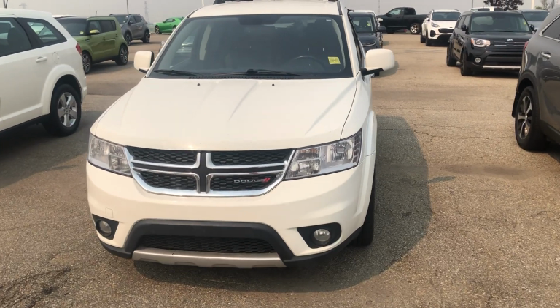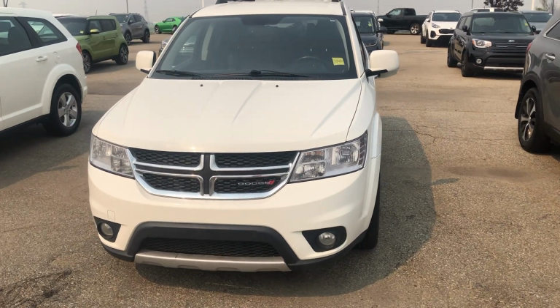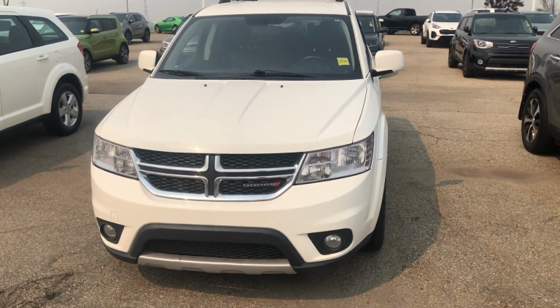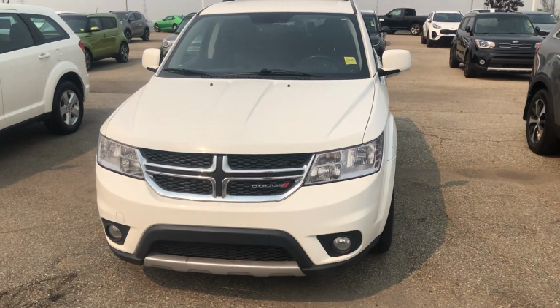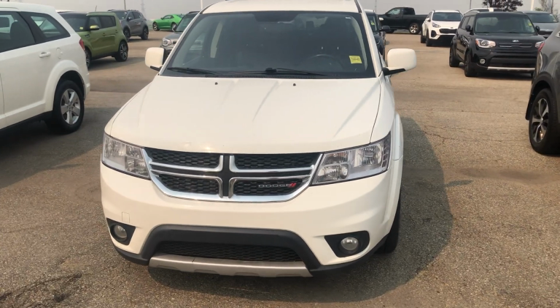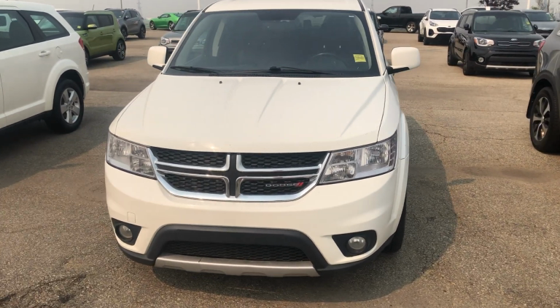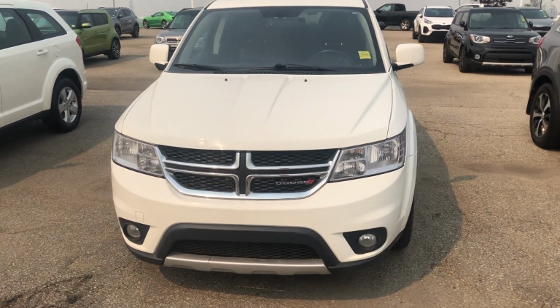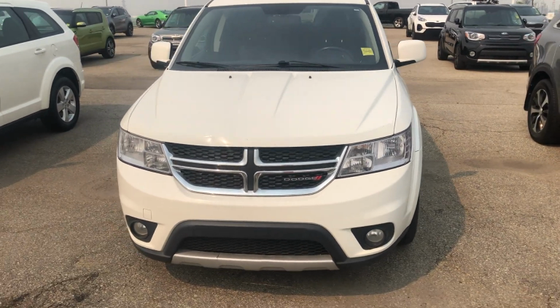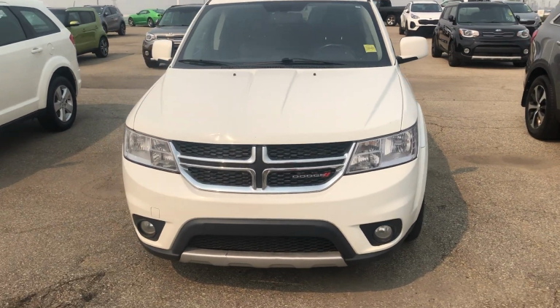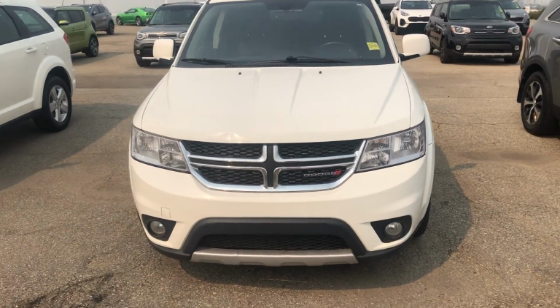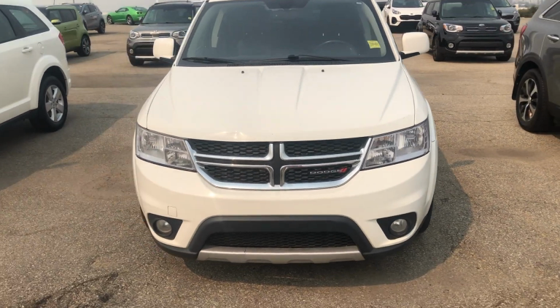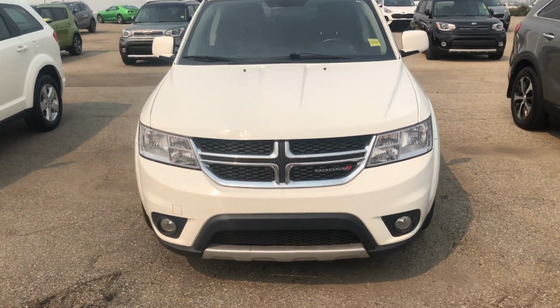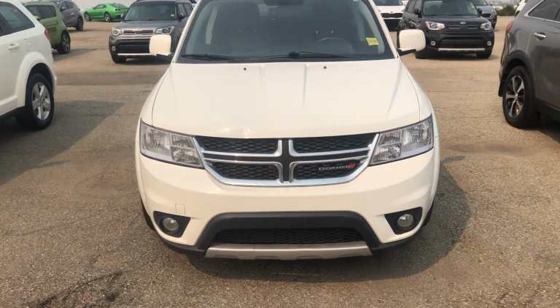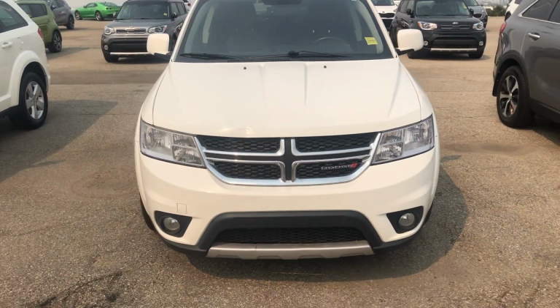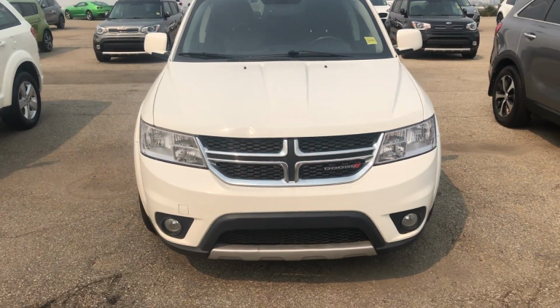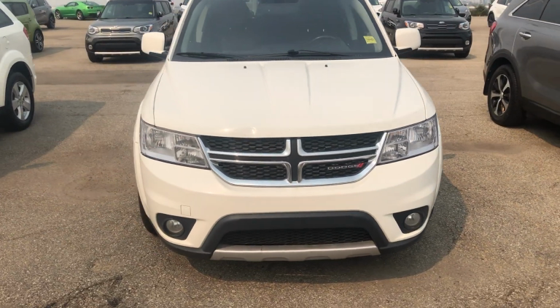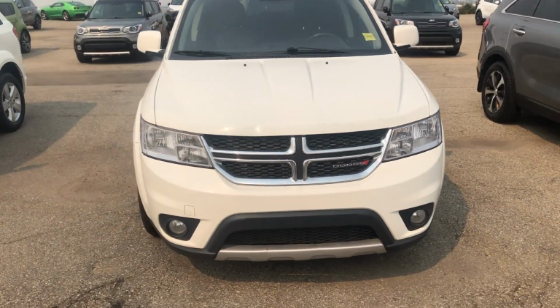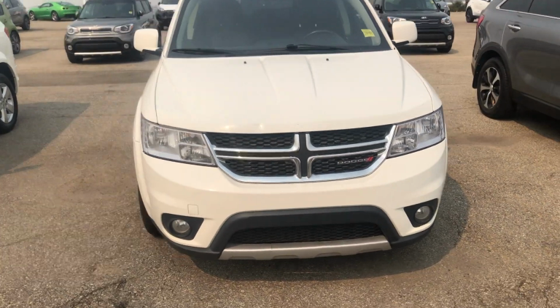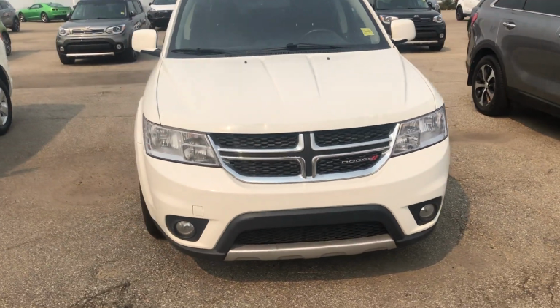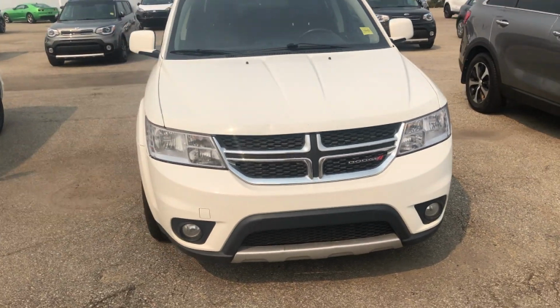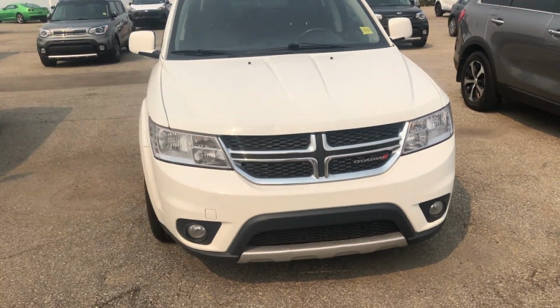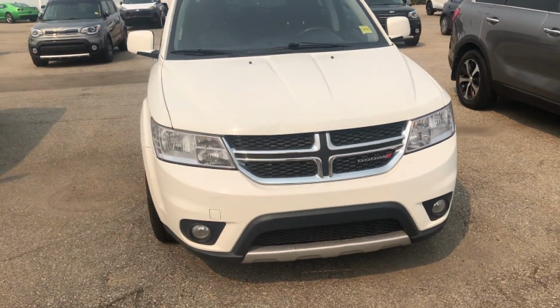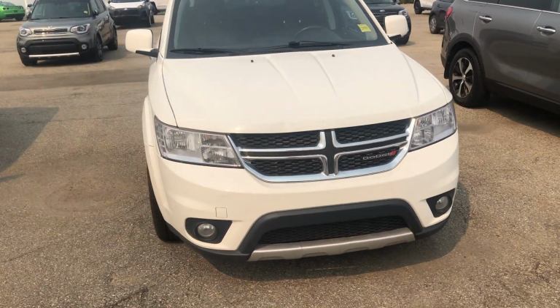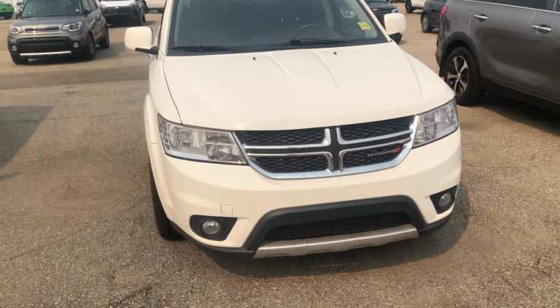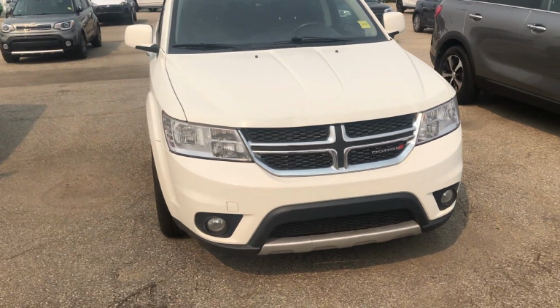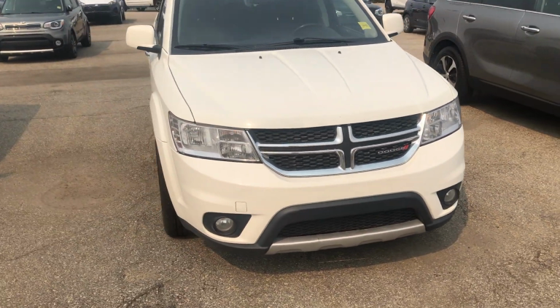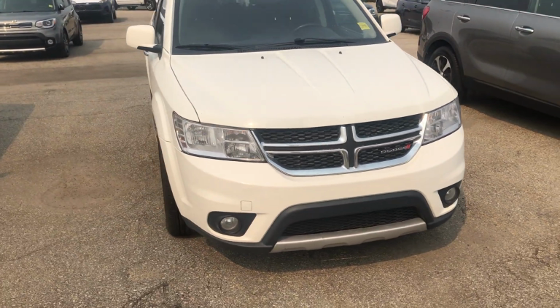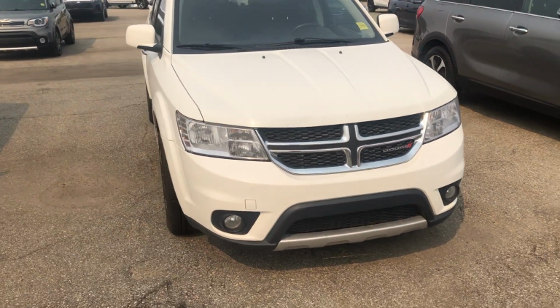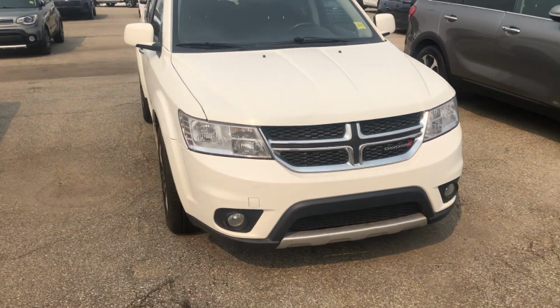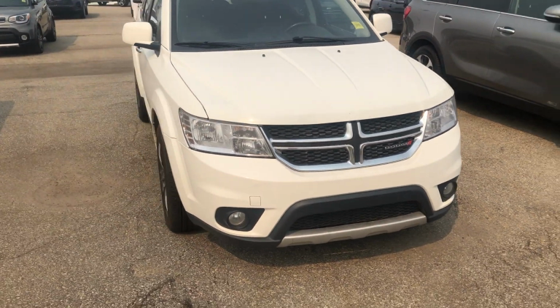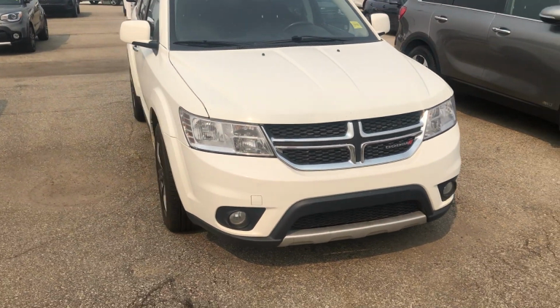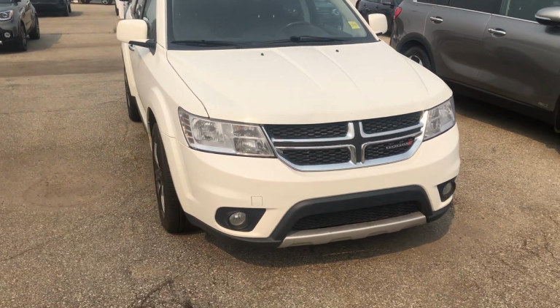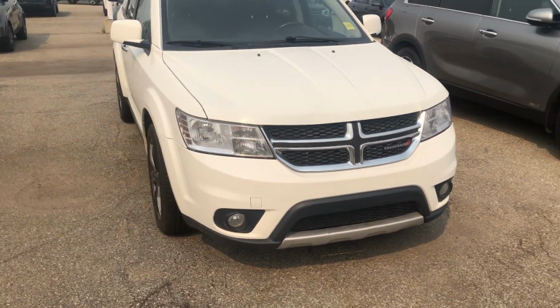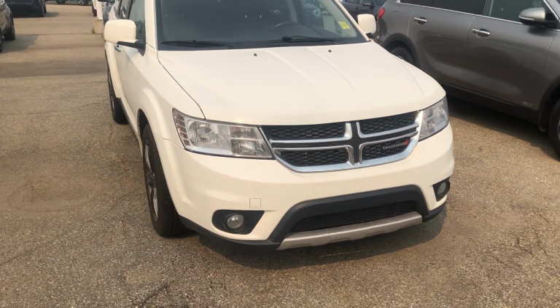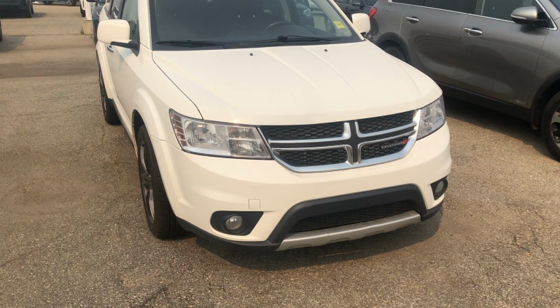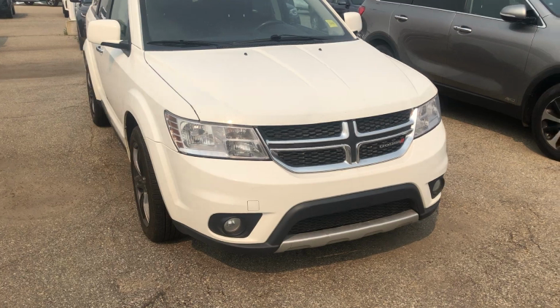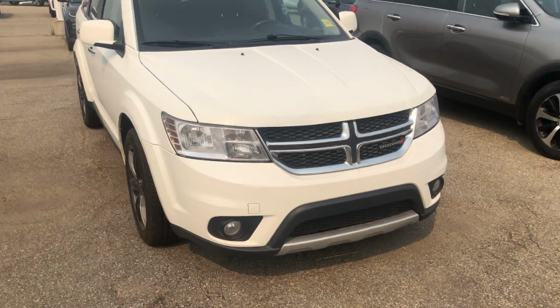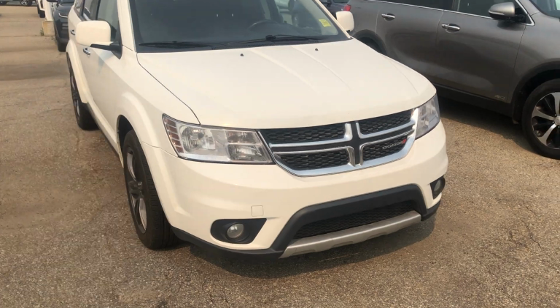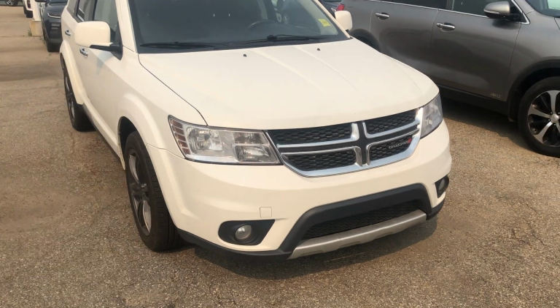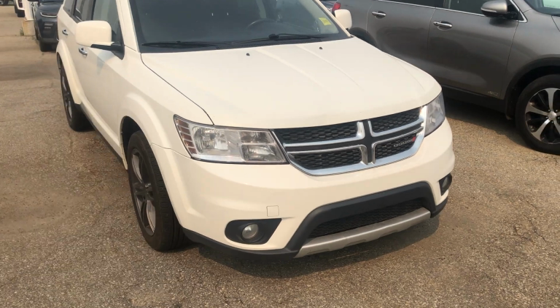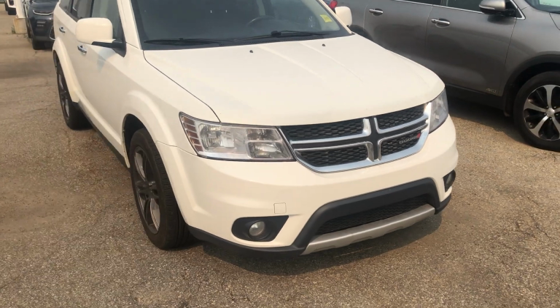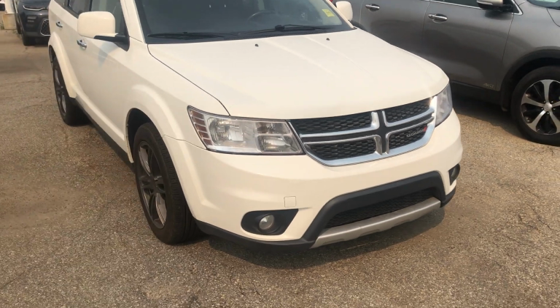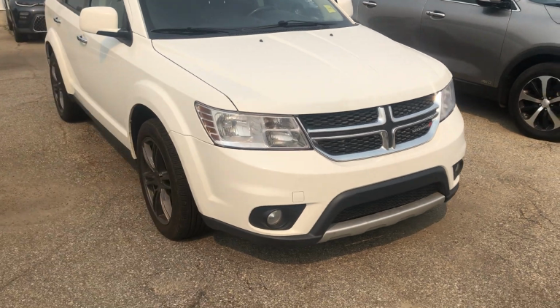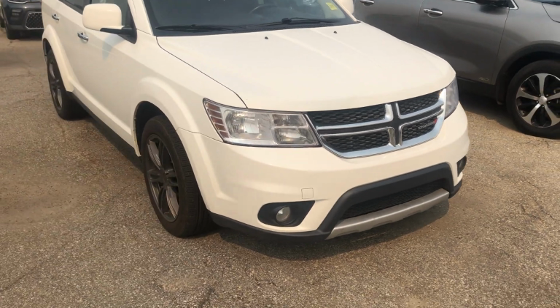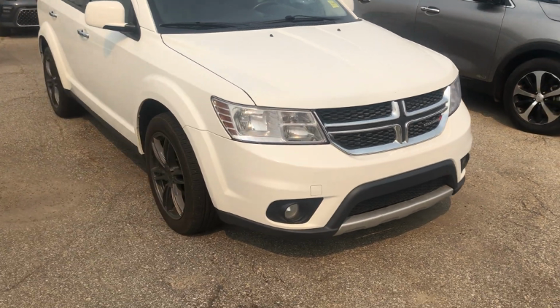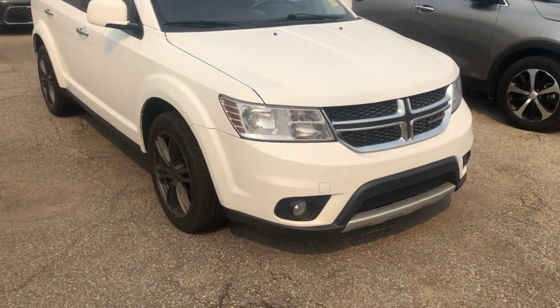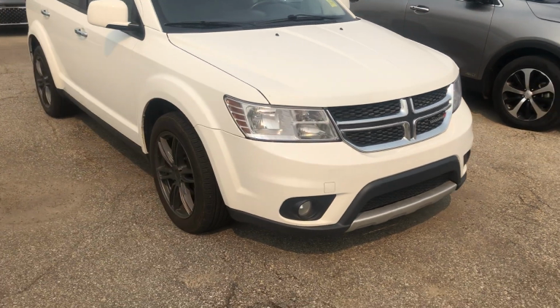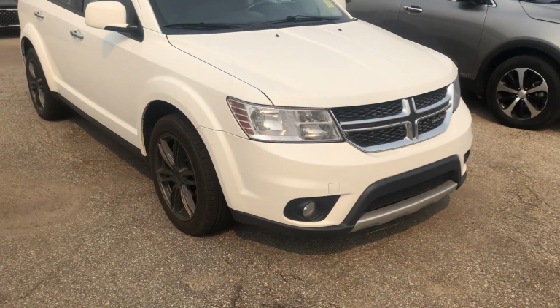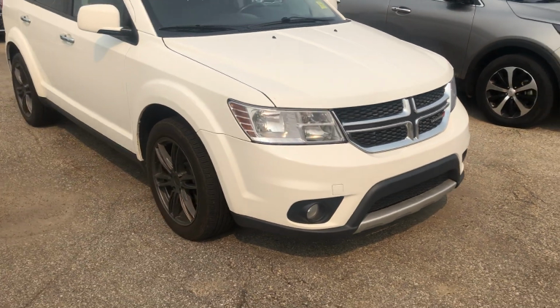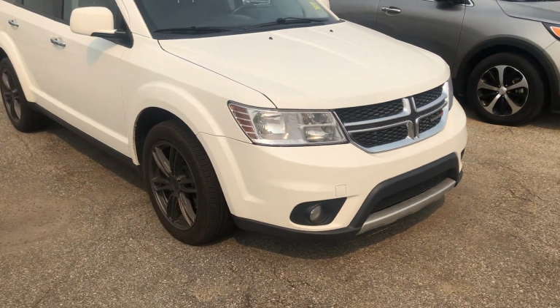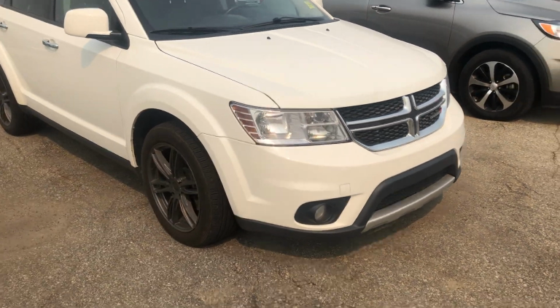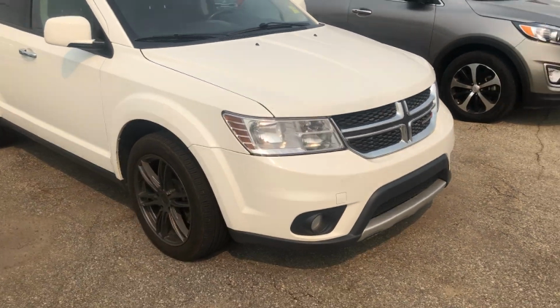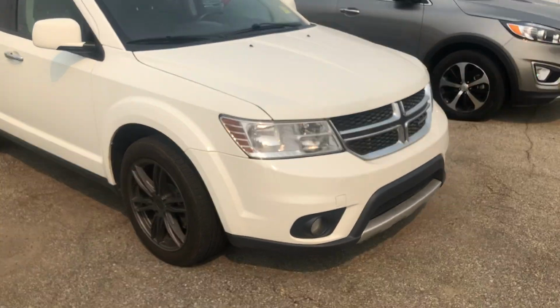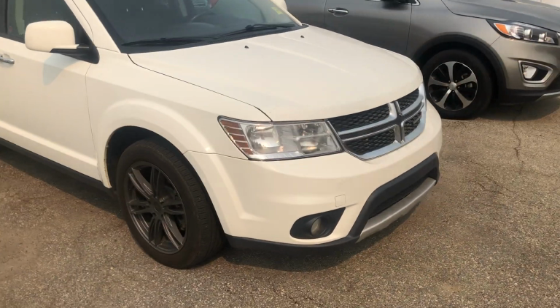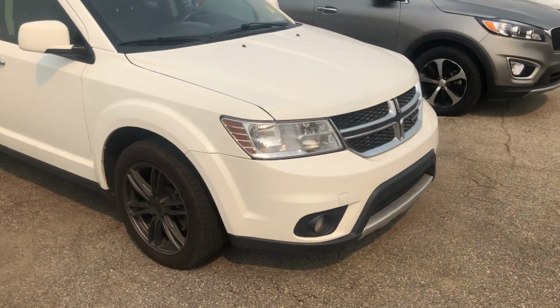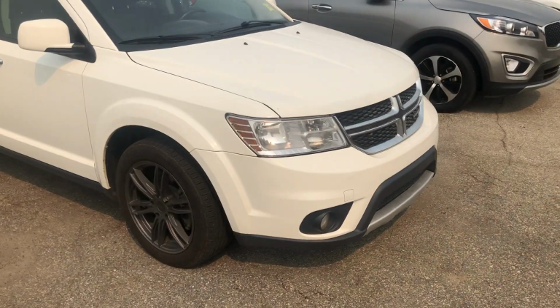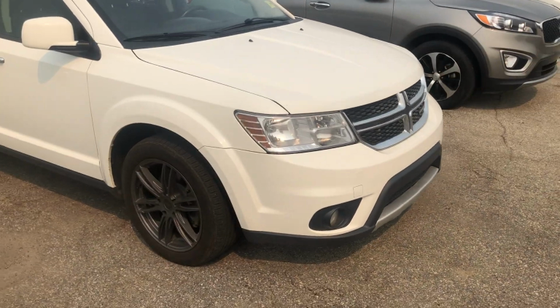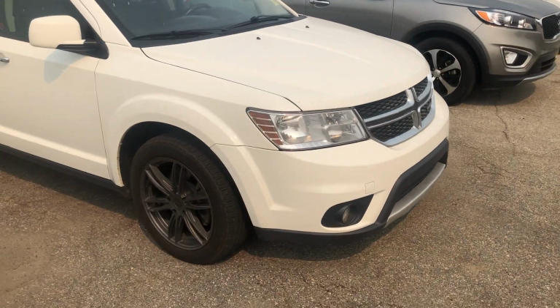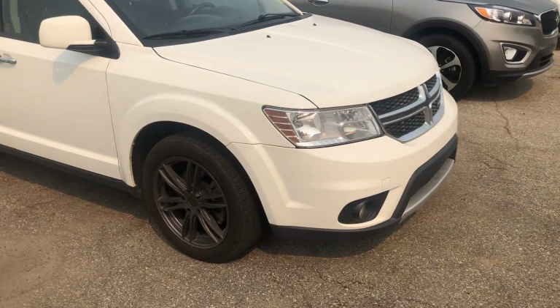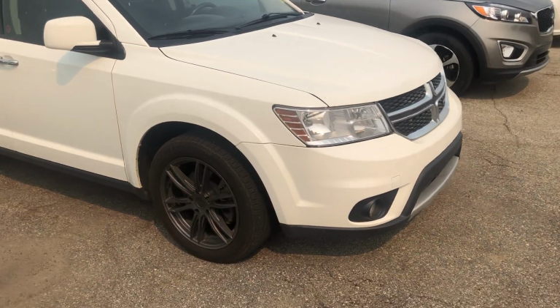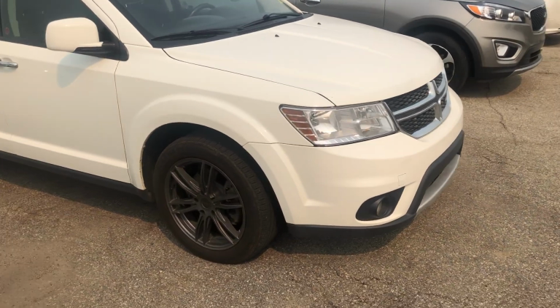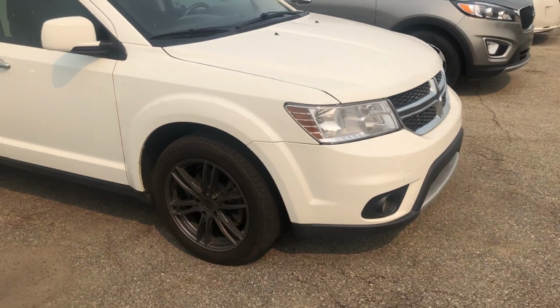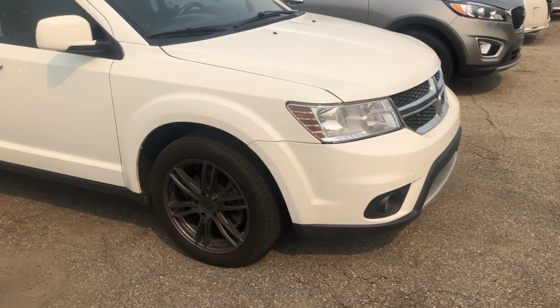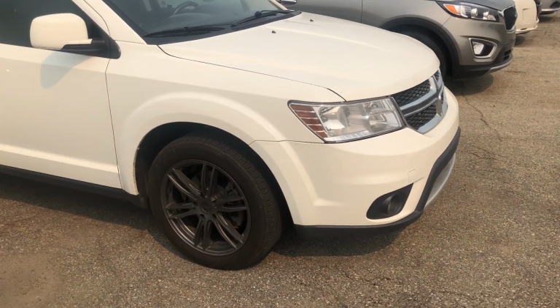Hi there Ronan, this is Logan from Sherwood Kia. This is the 2014 Dodge Journey that I was talking about with you.